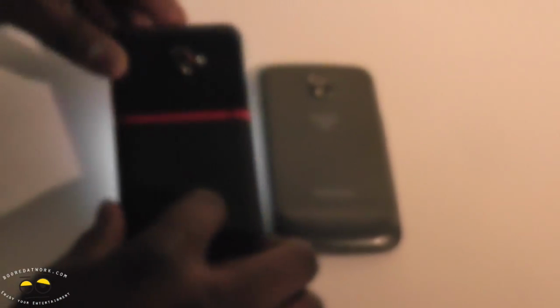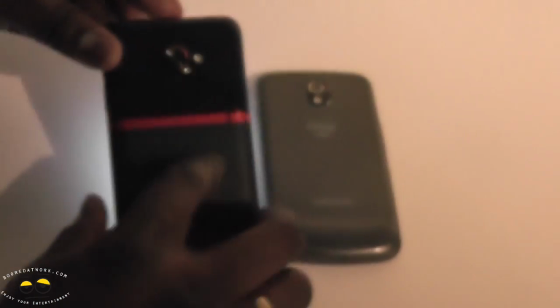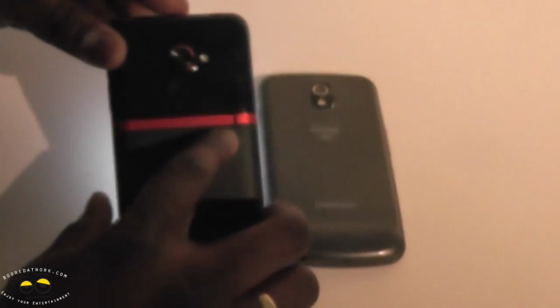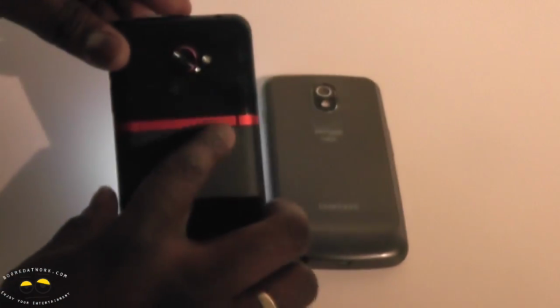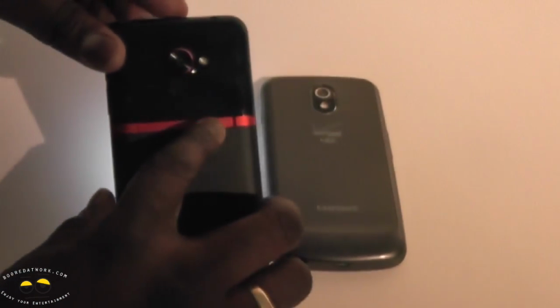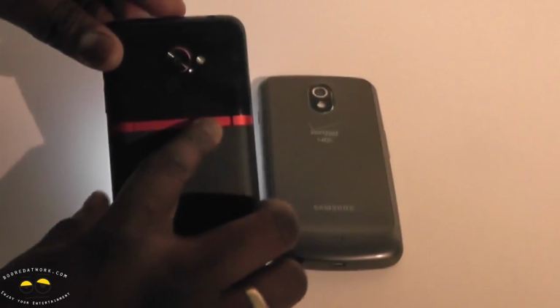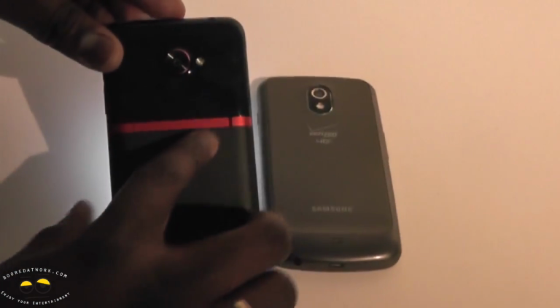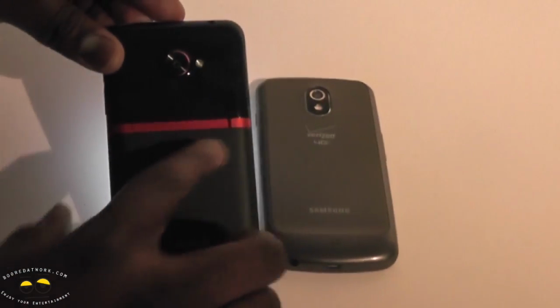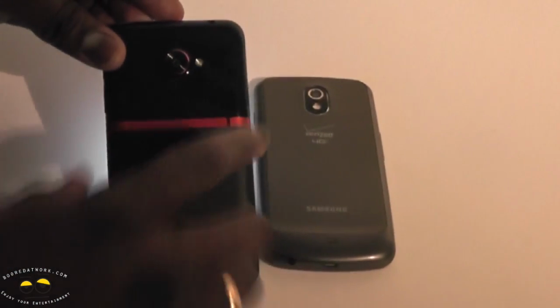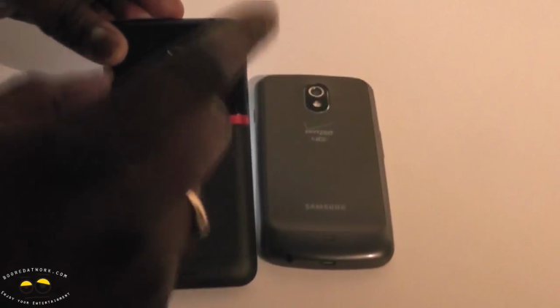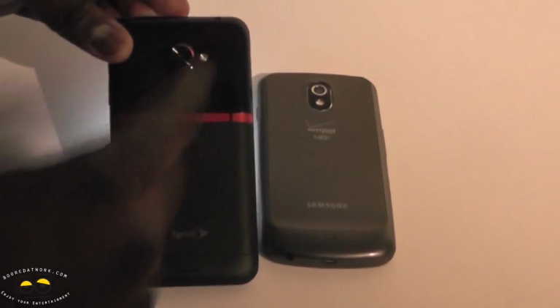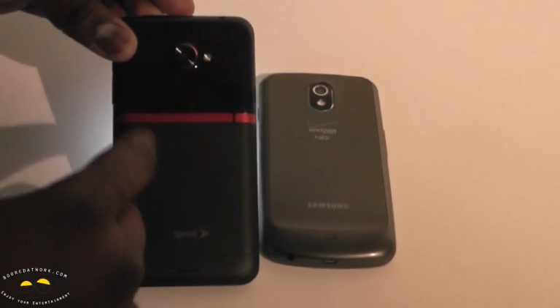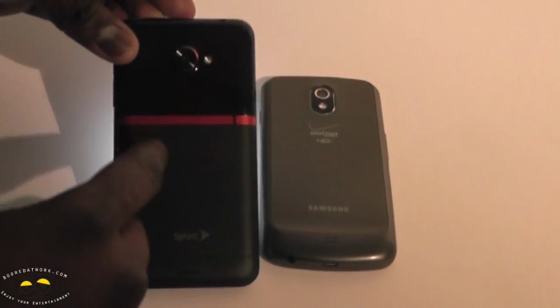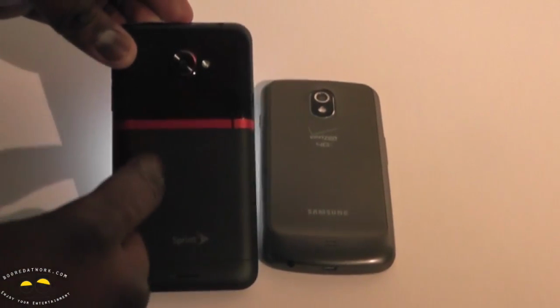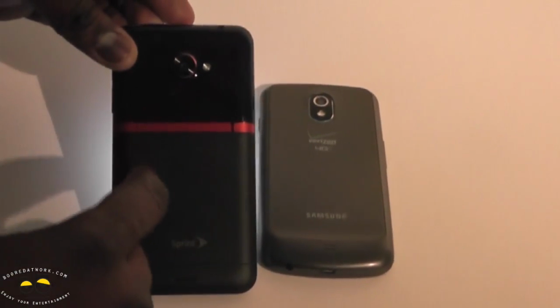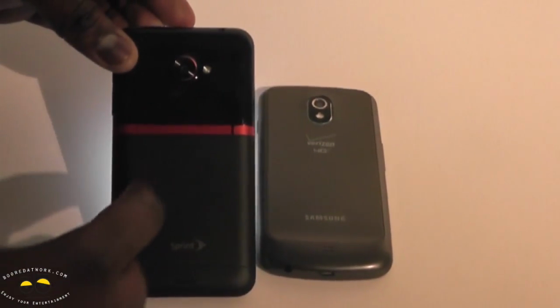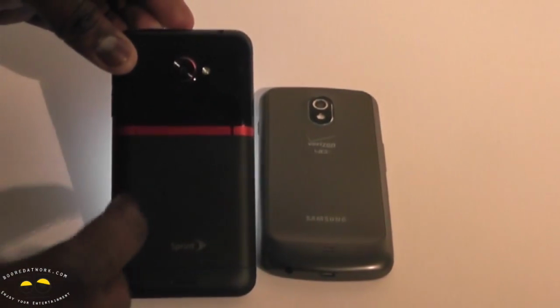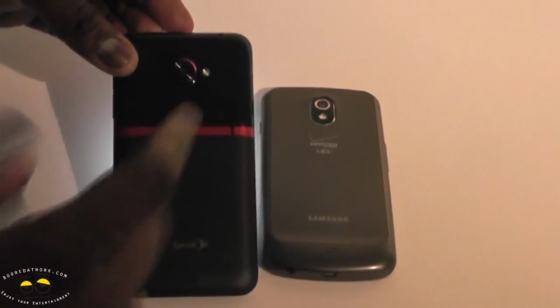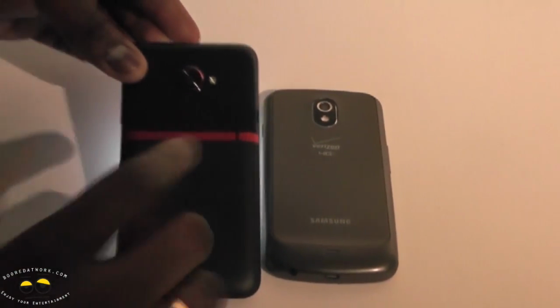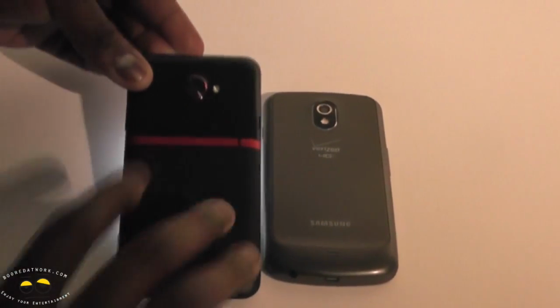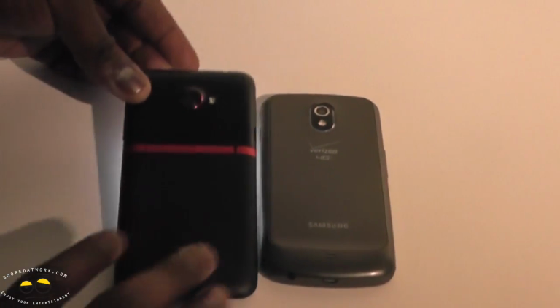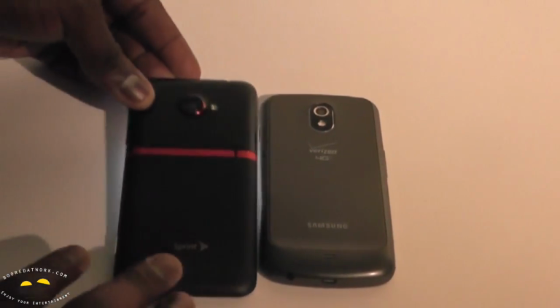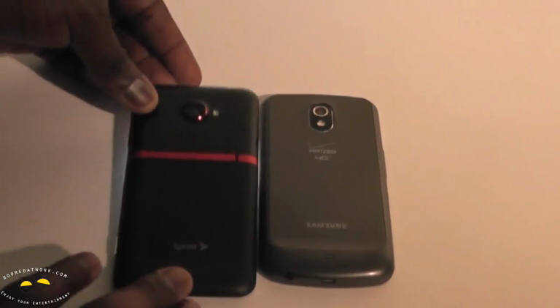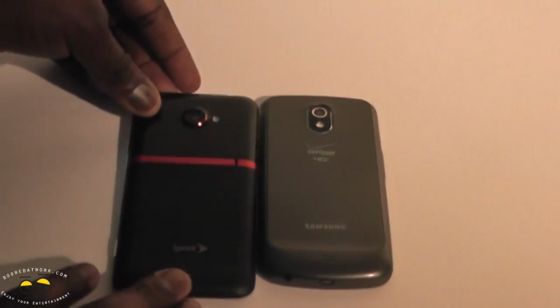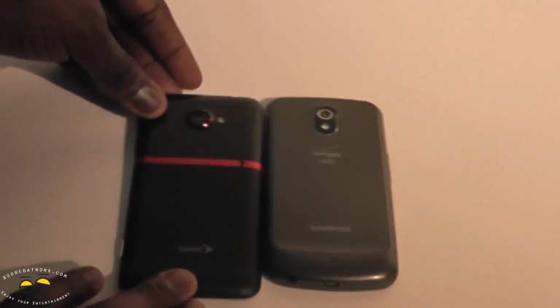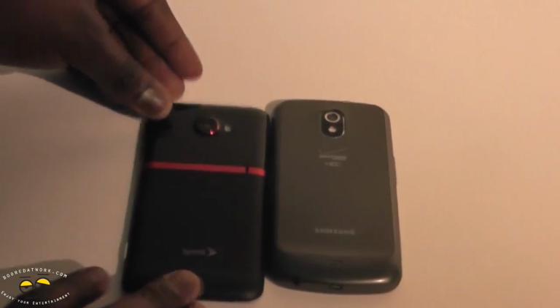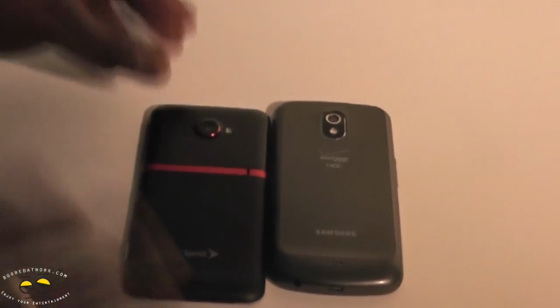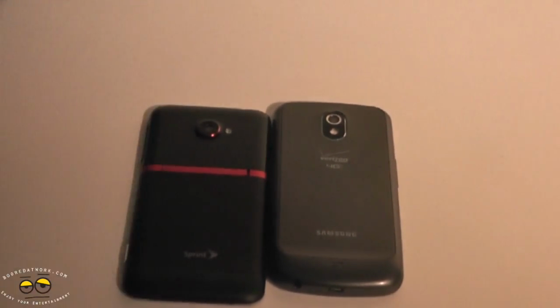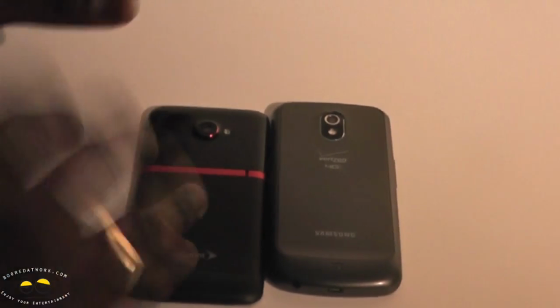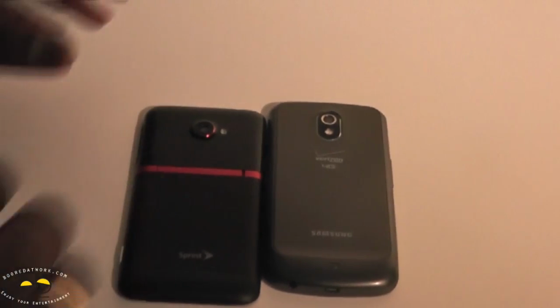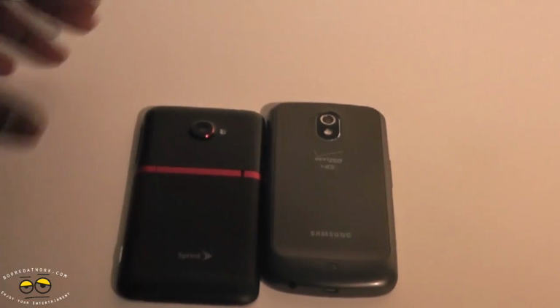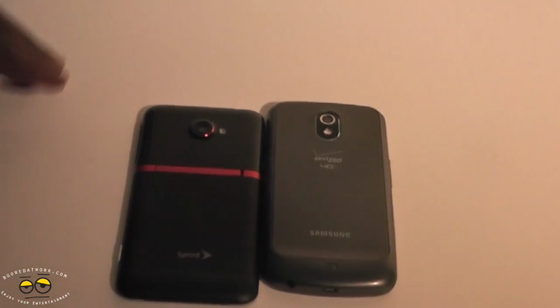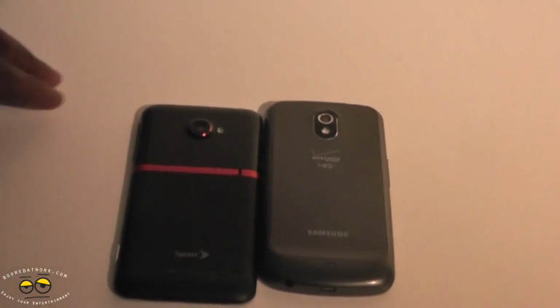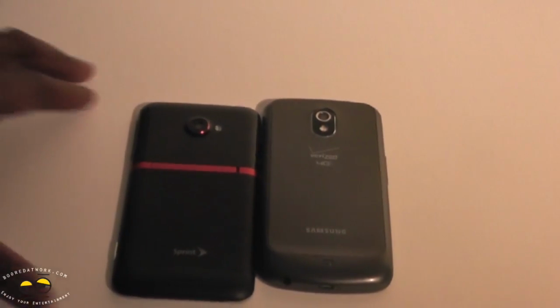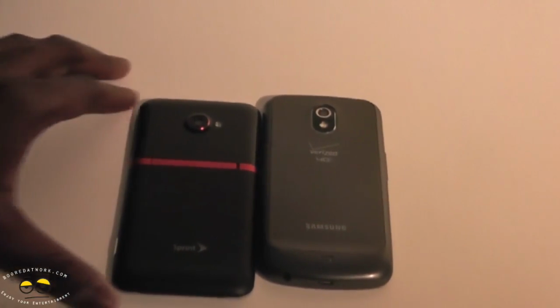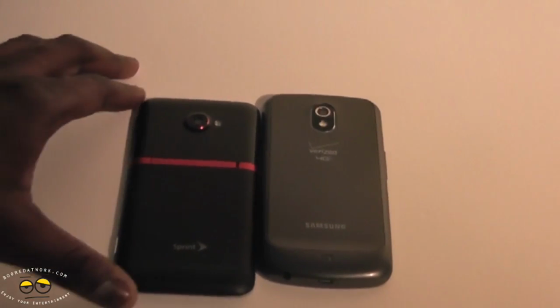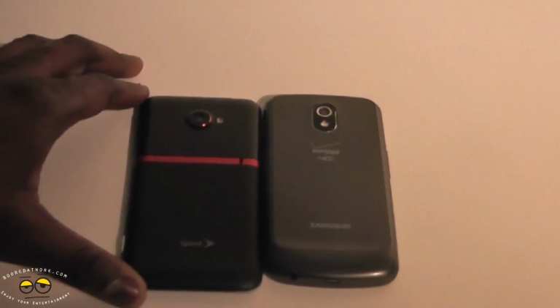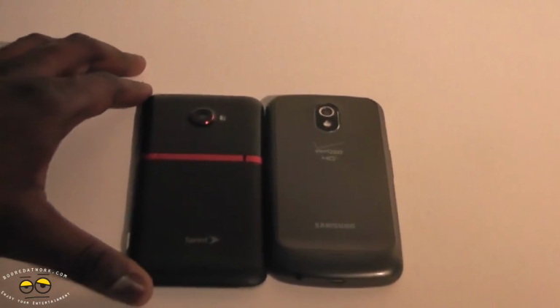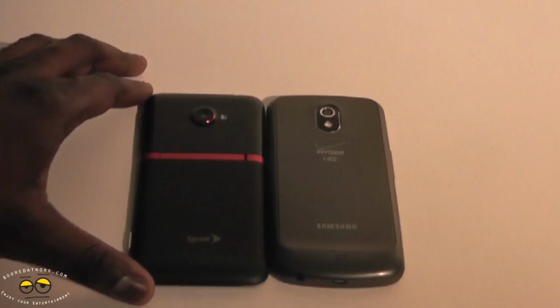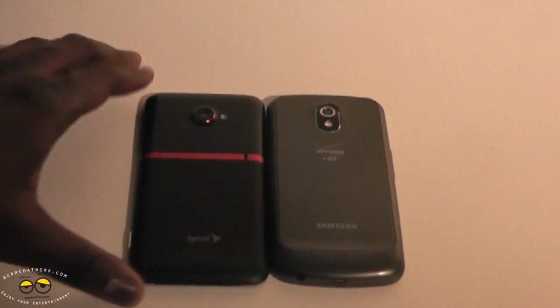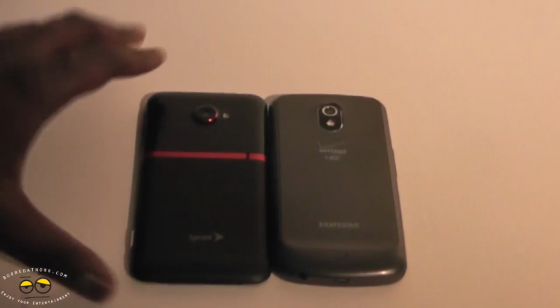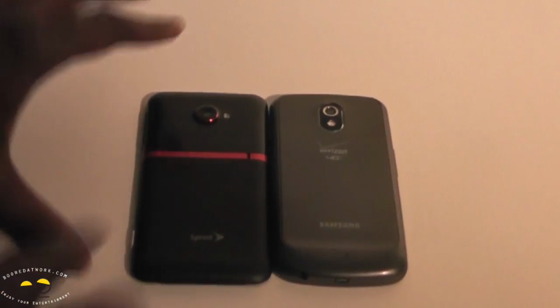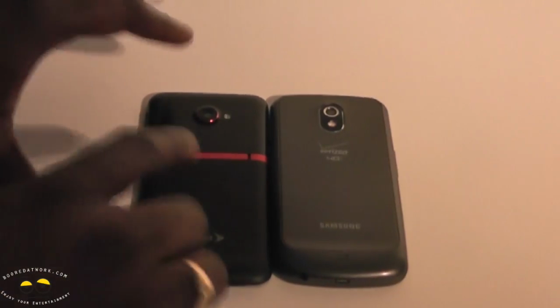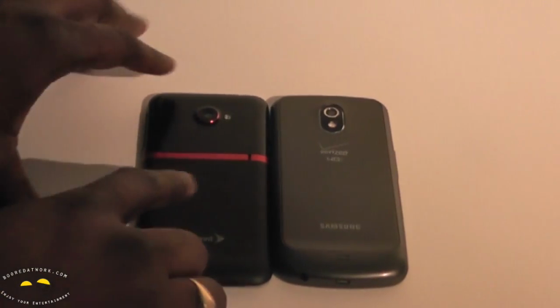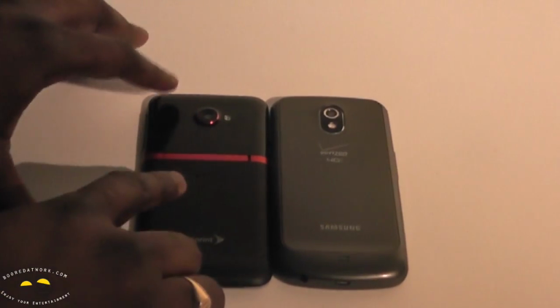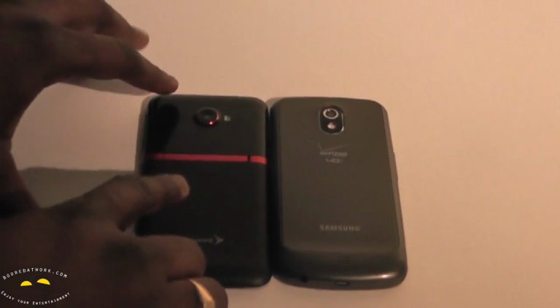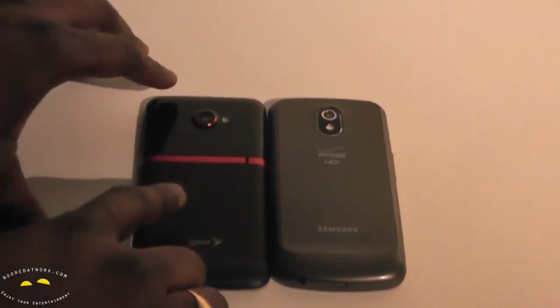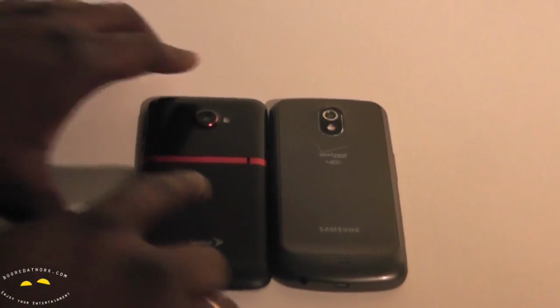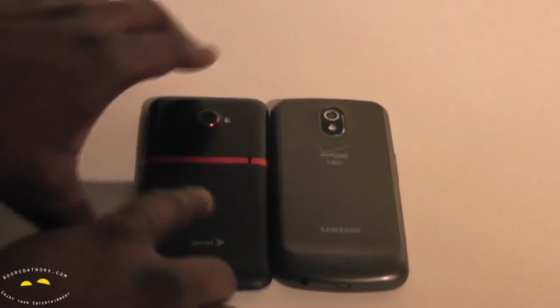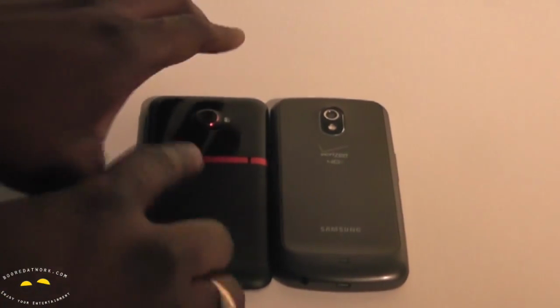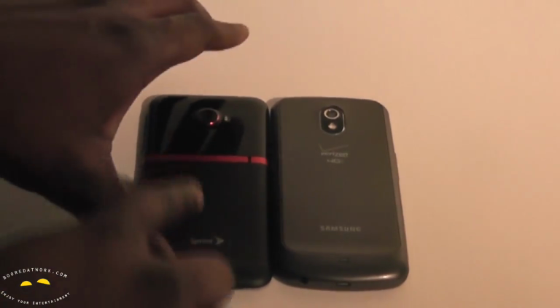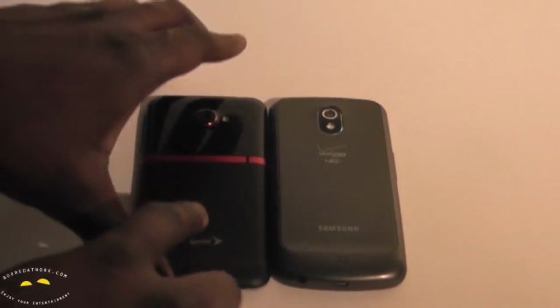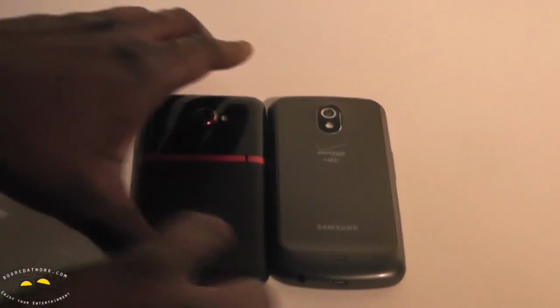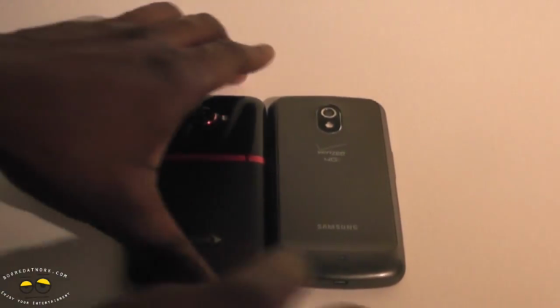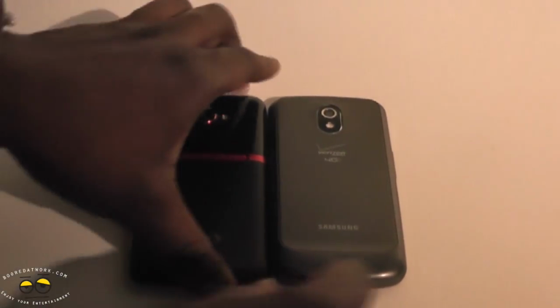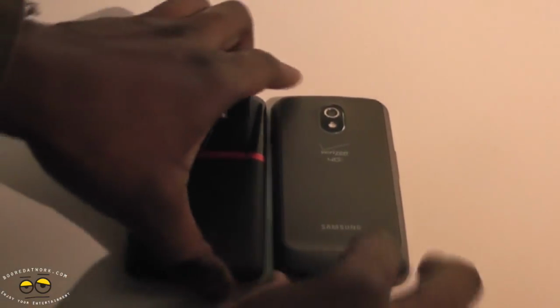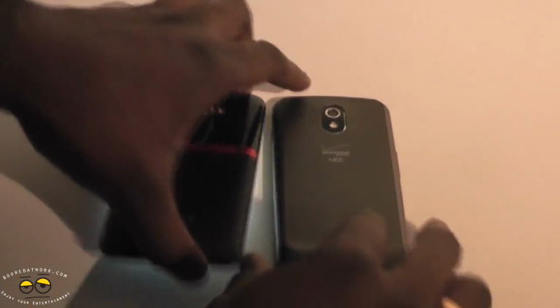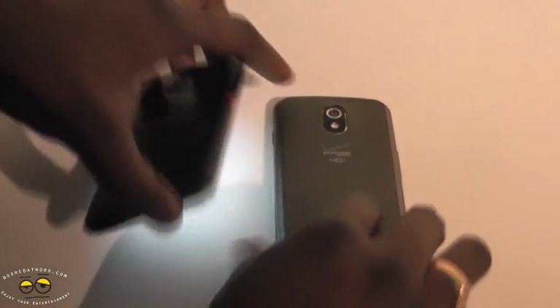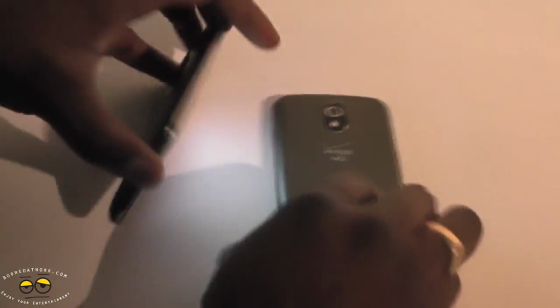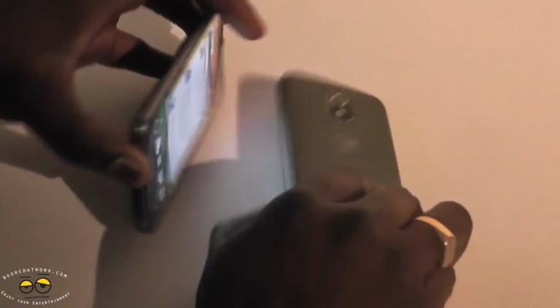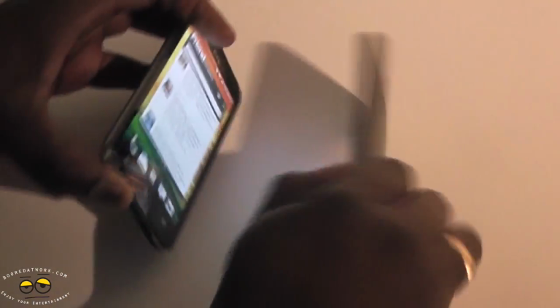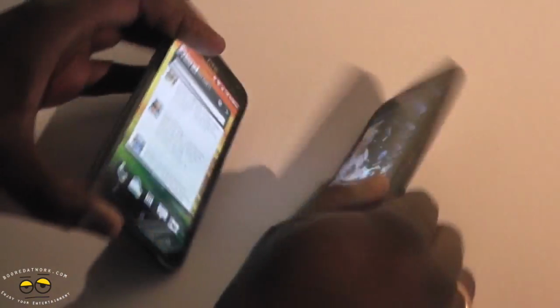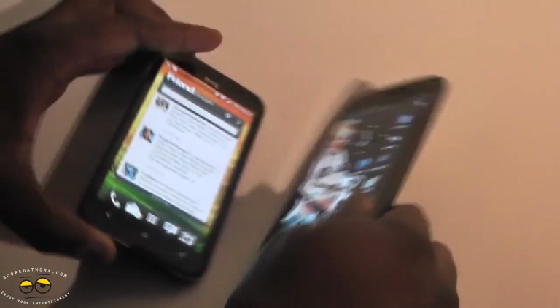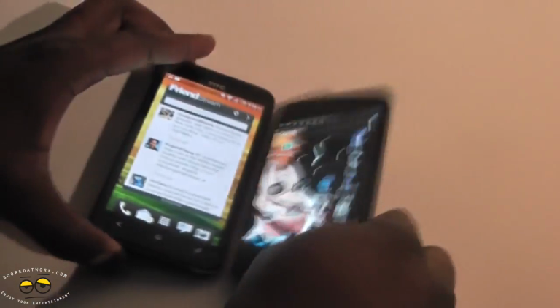The HTC Evo 4G LTE also has a kickstand here. The camera on this device is solid and does a fantastic job.